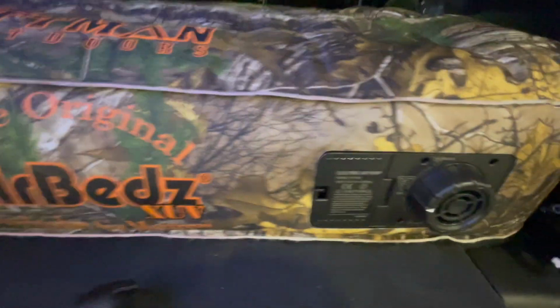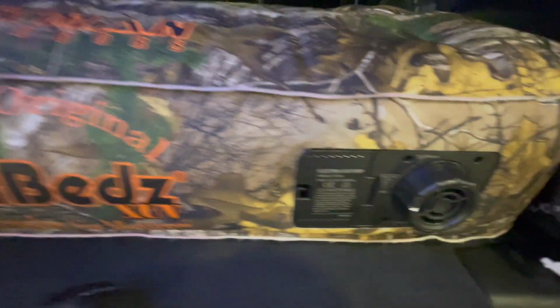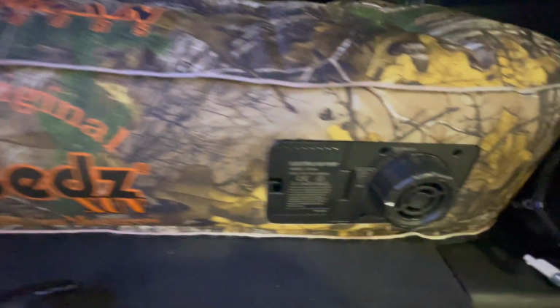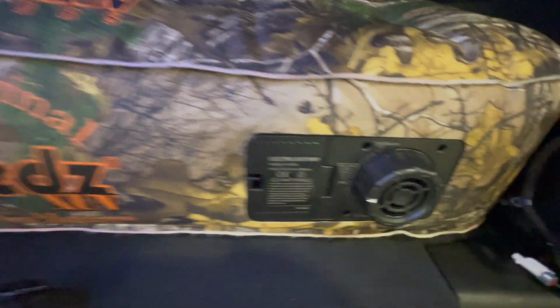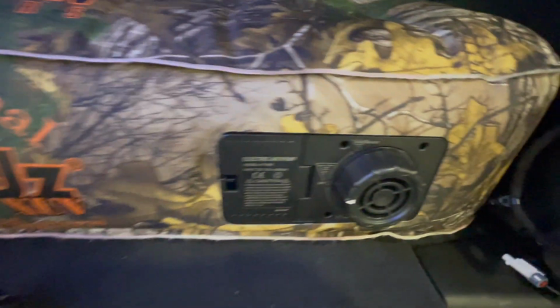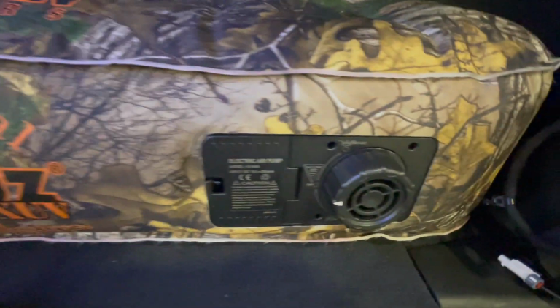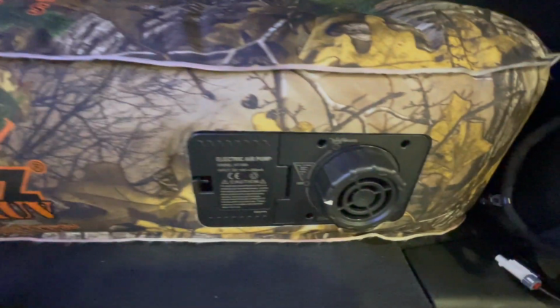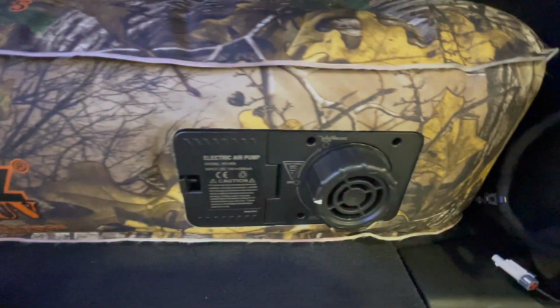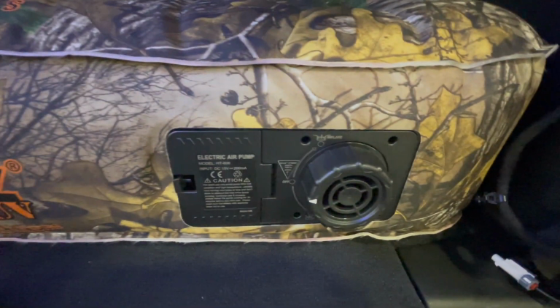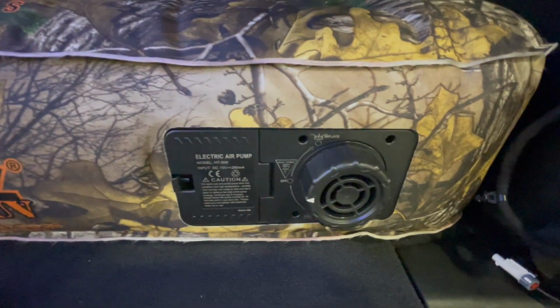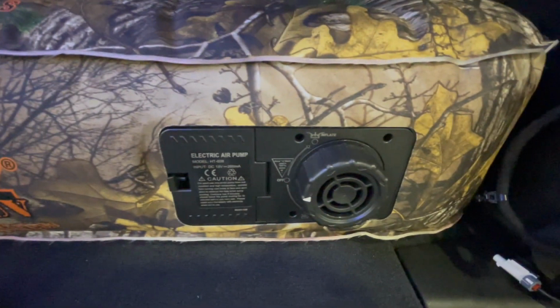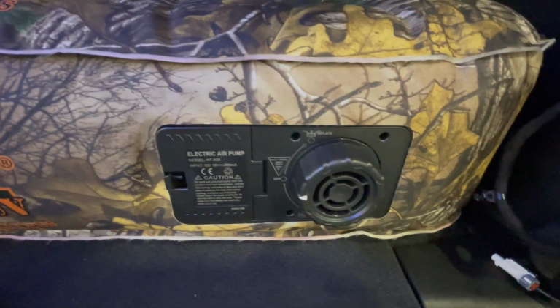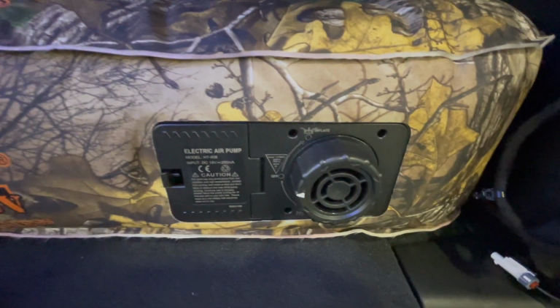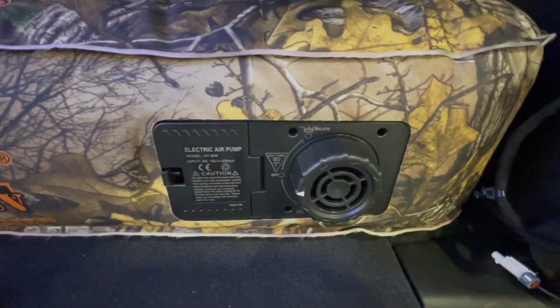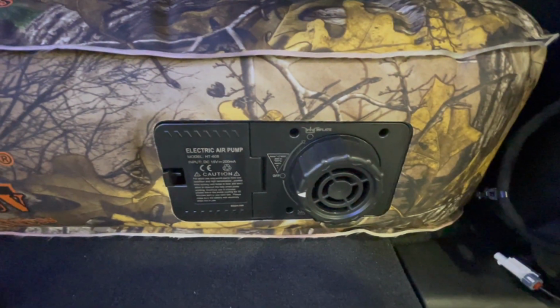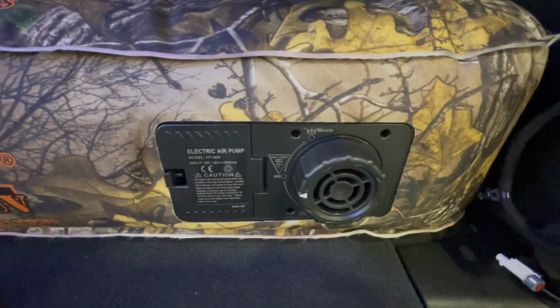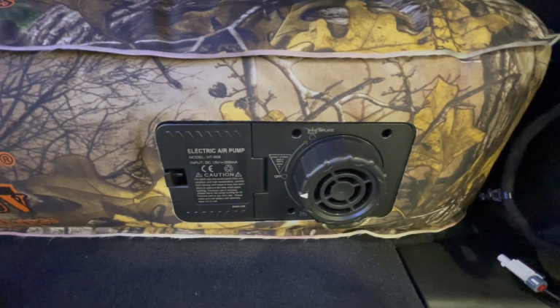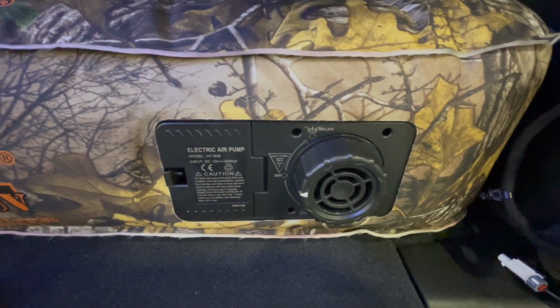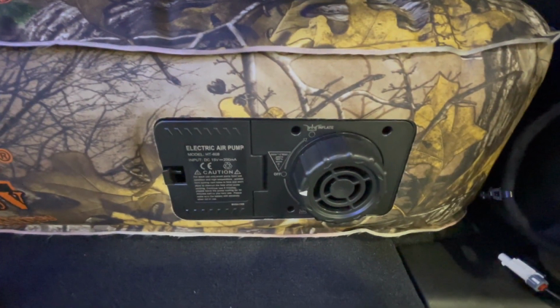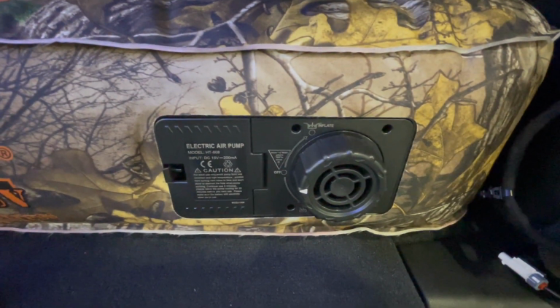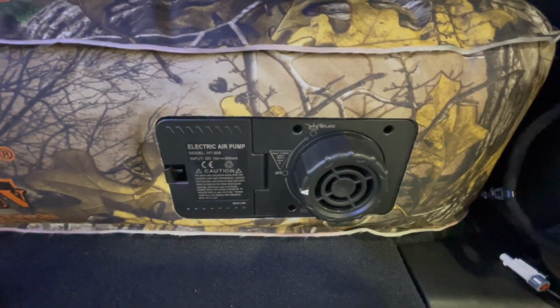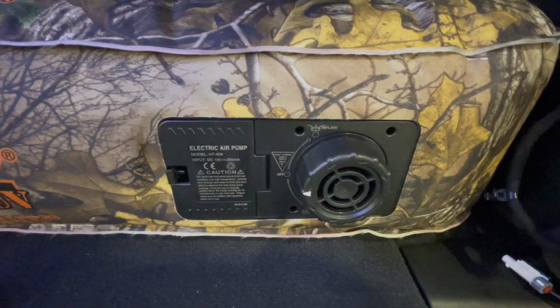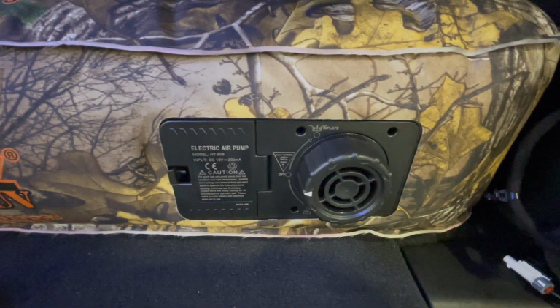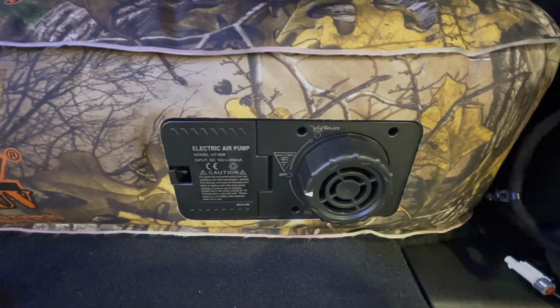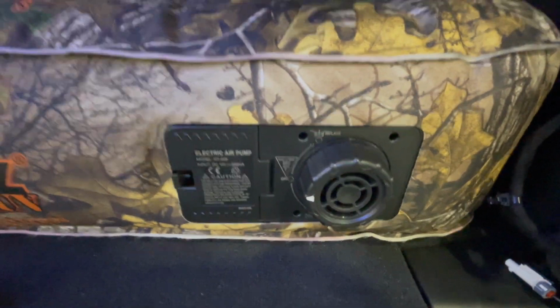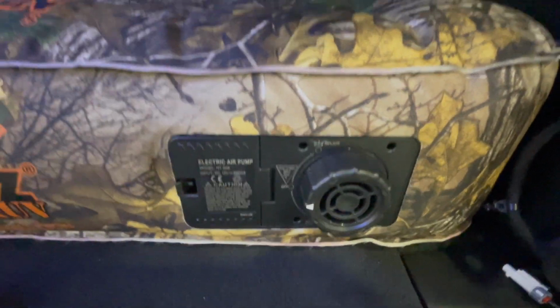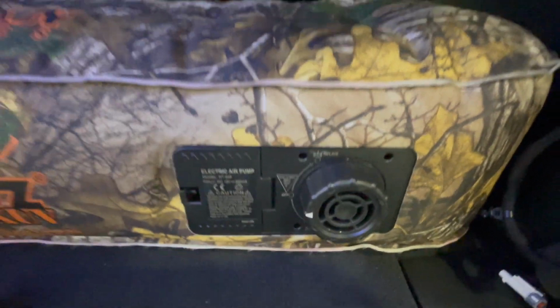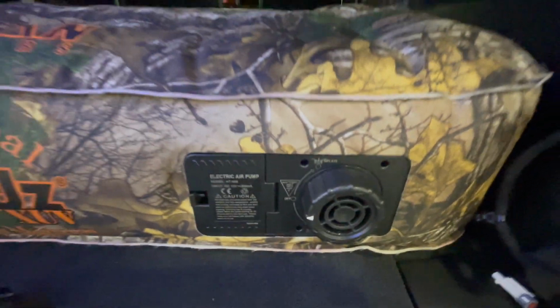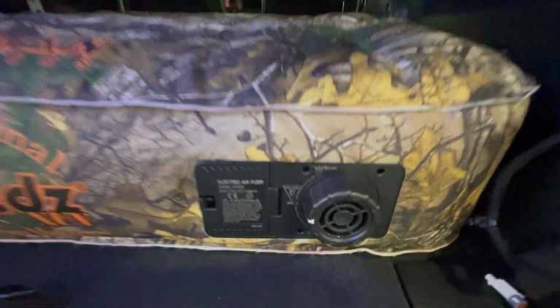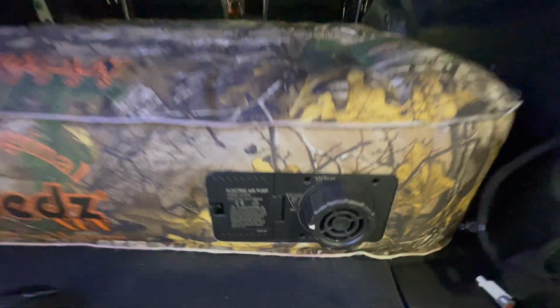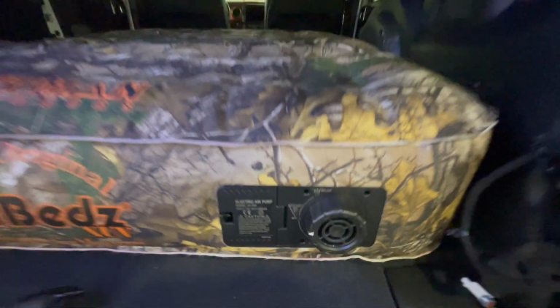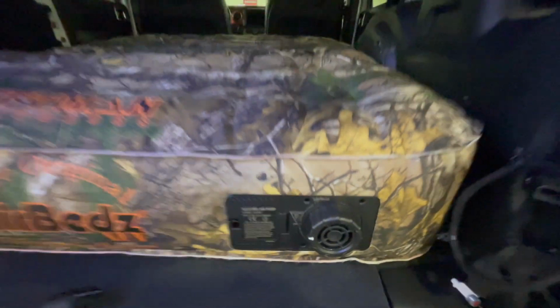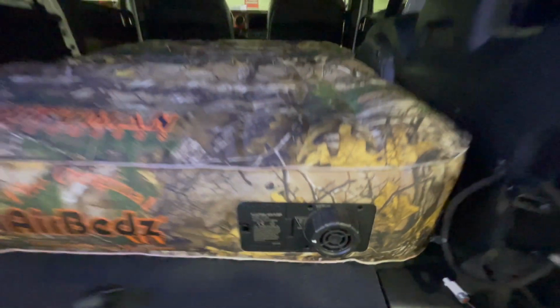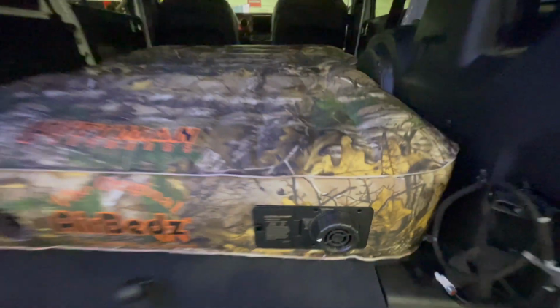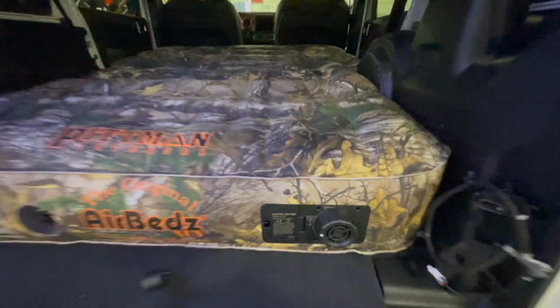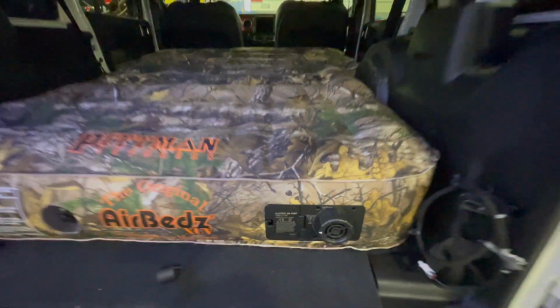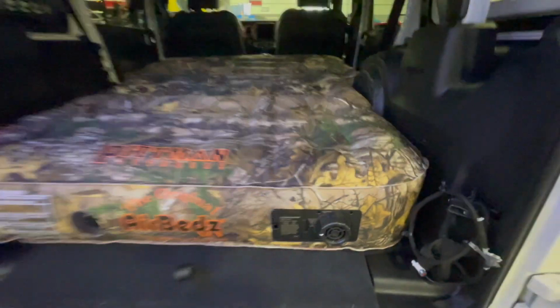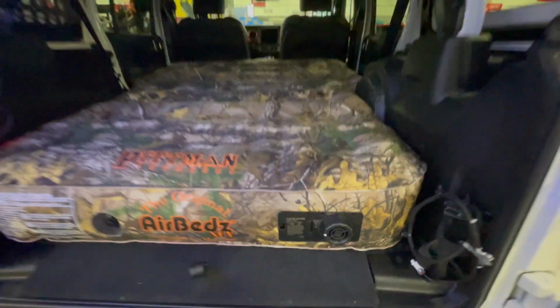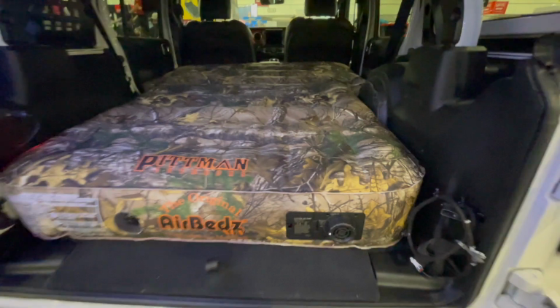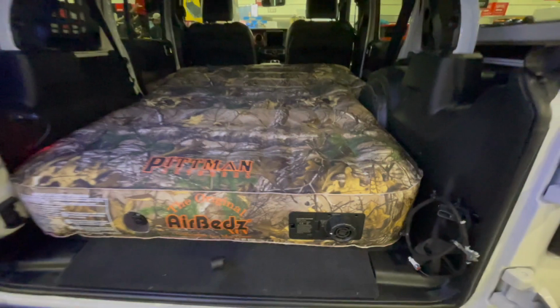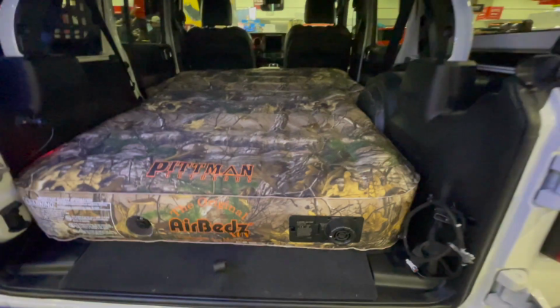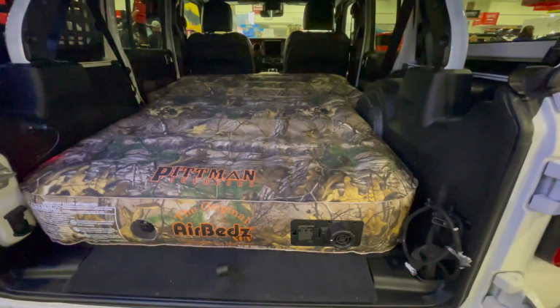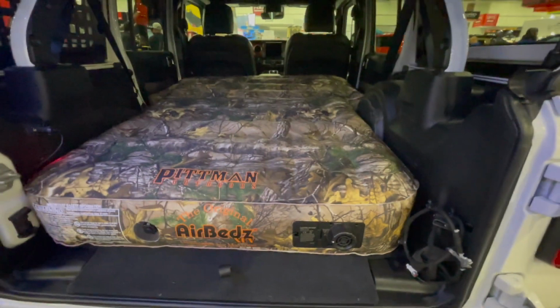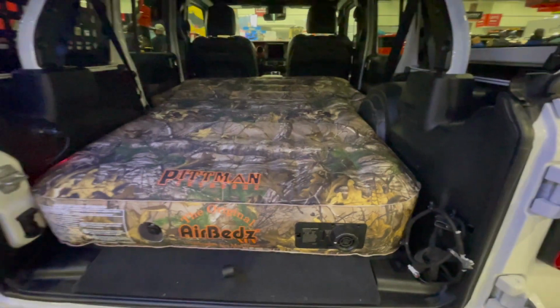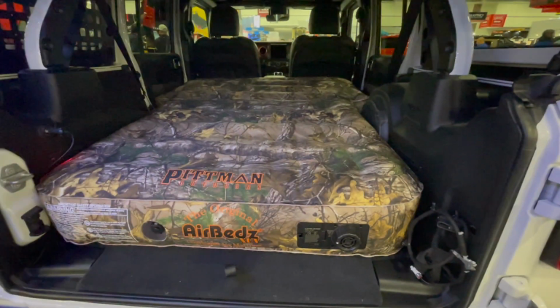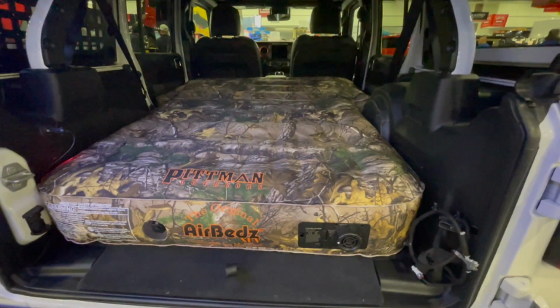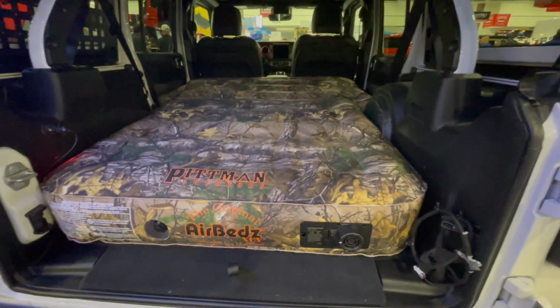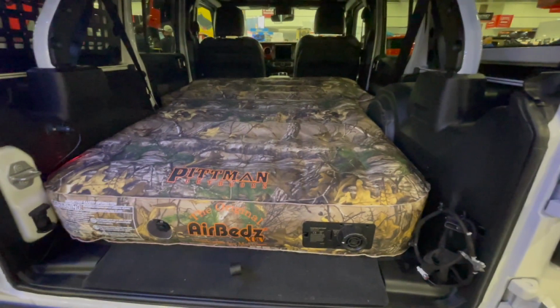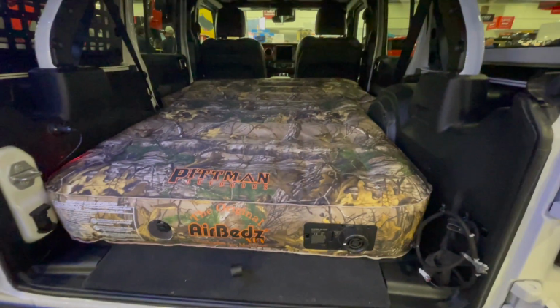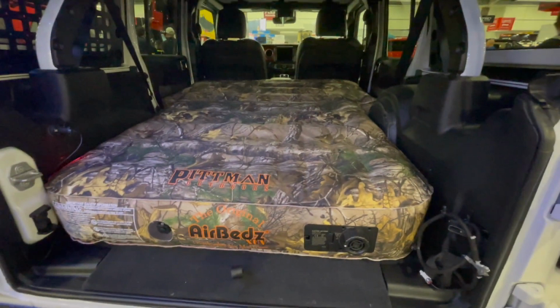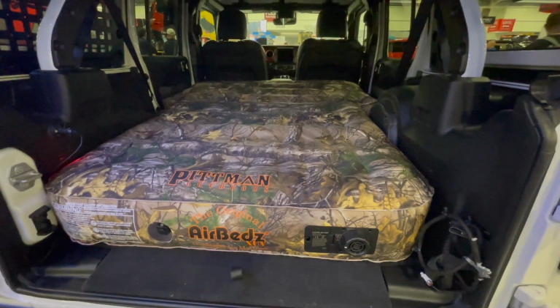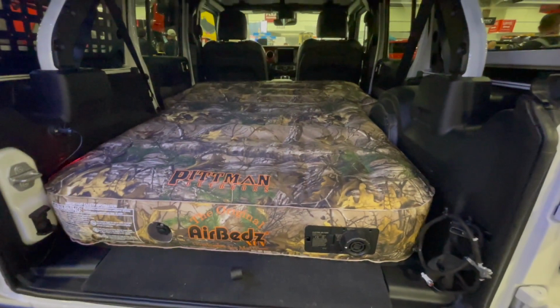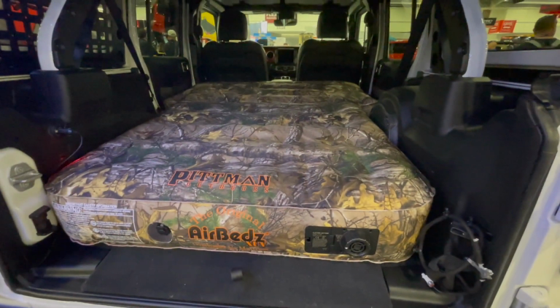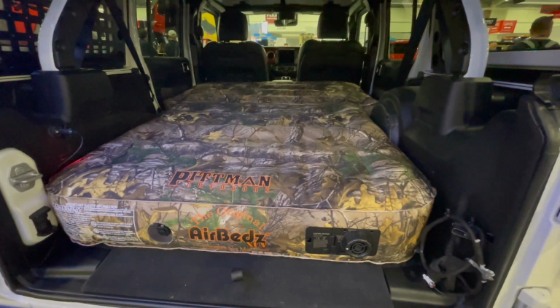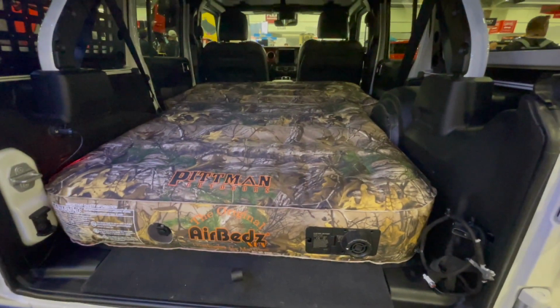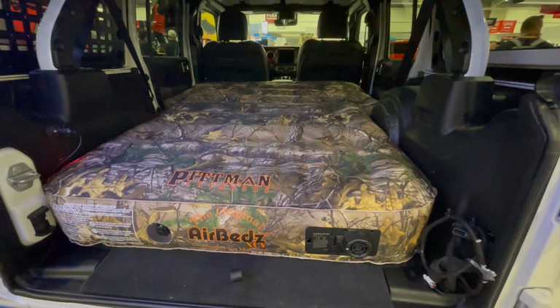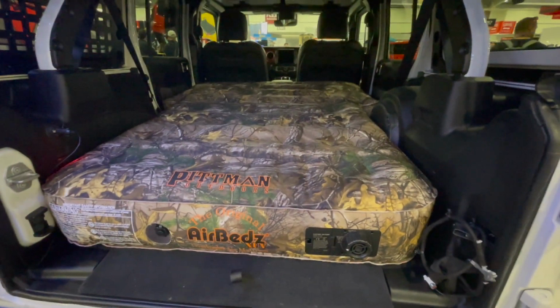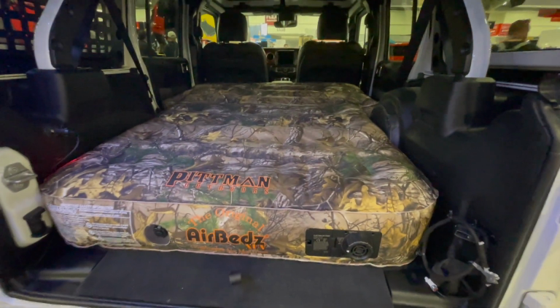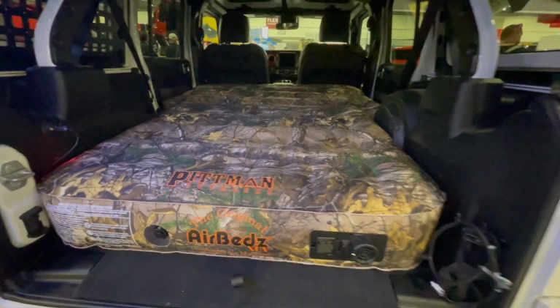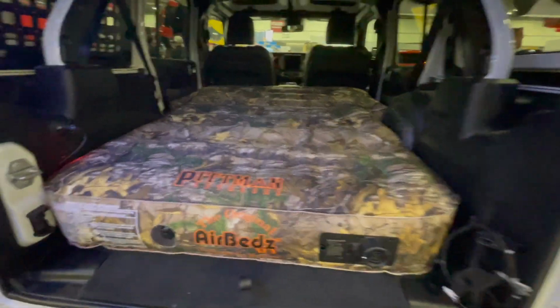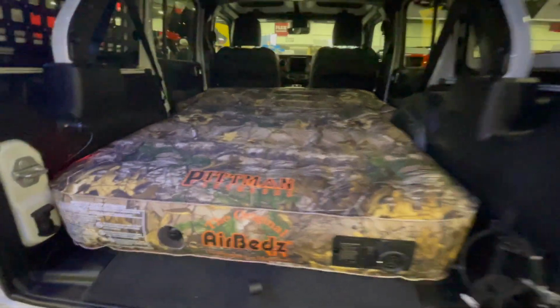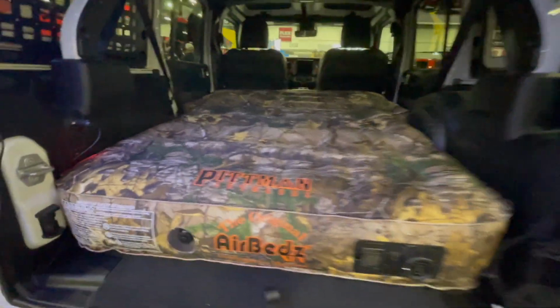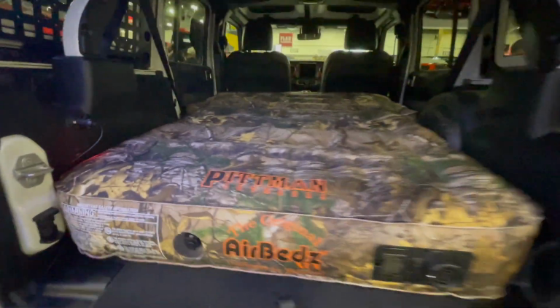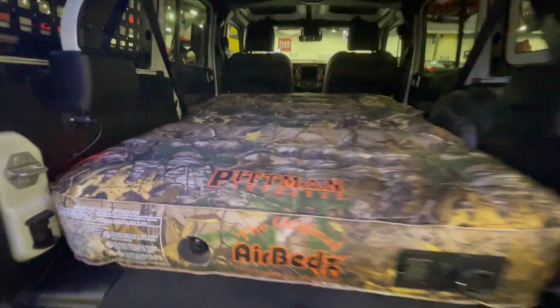This unit comes with a built-in rechargeable air pump, so no need to bring along an extra air pump or pack extra batteries or gear.